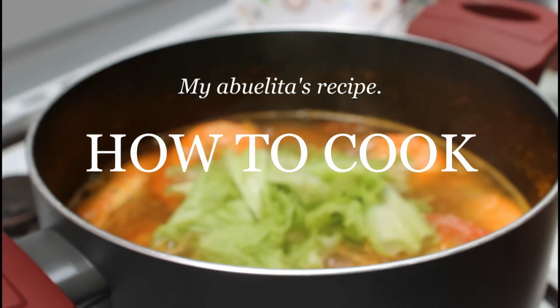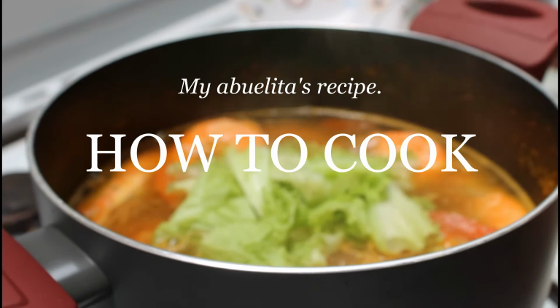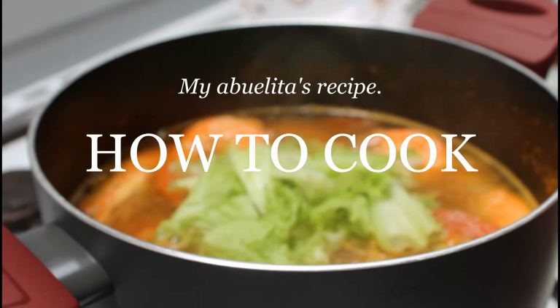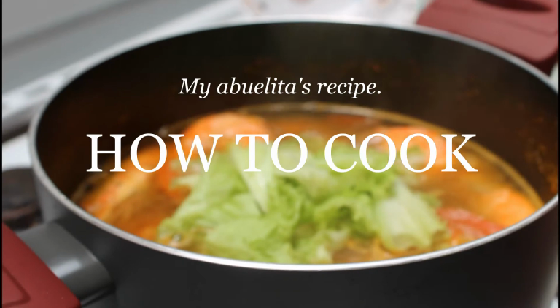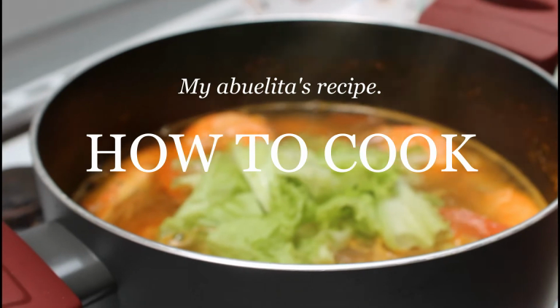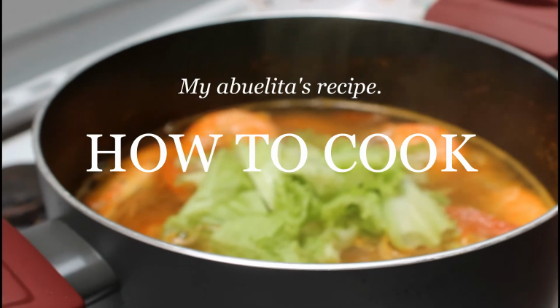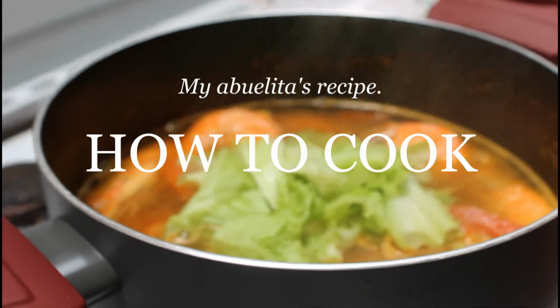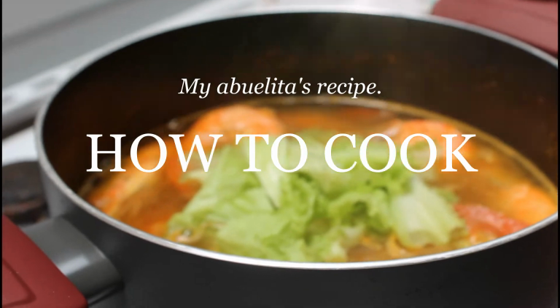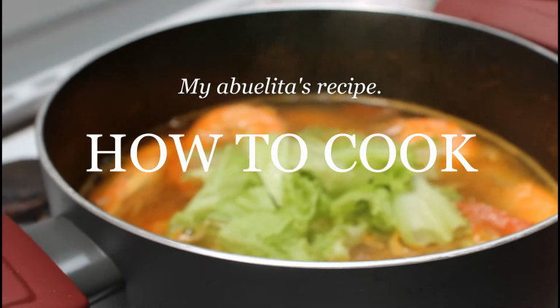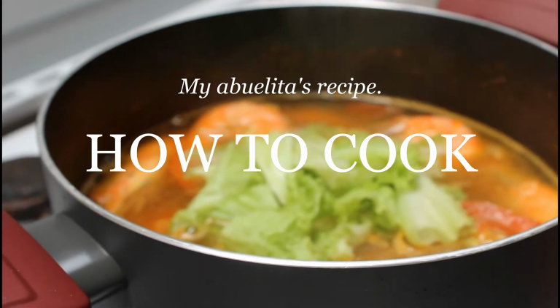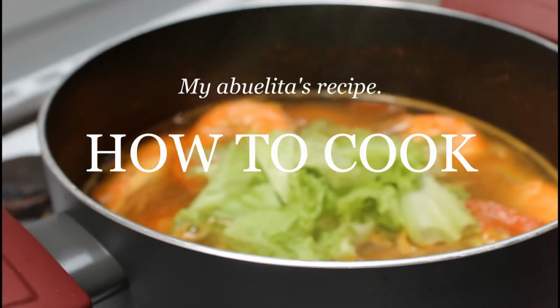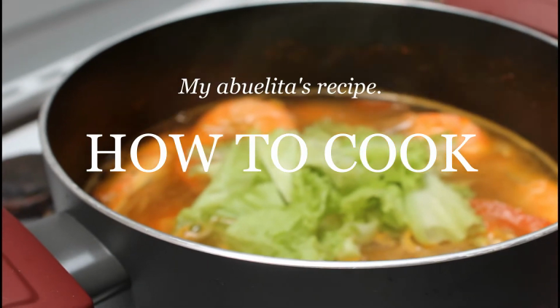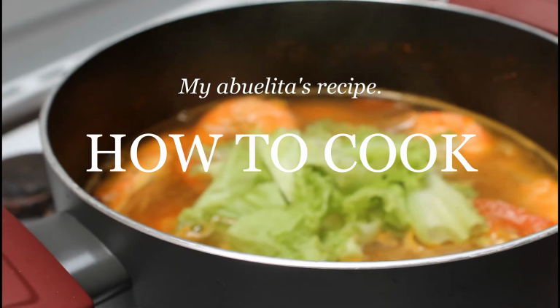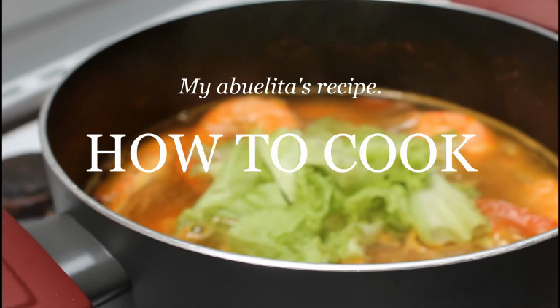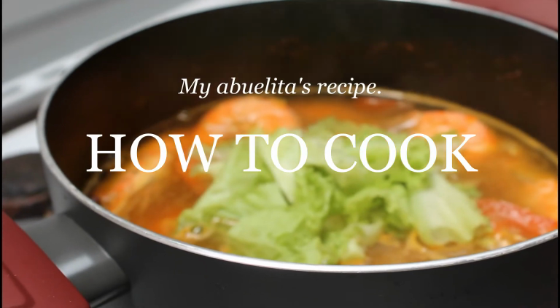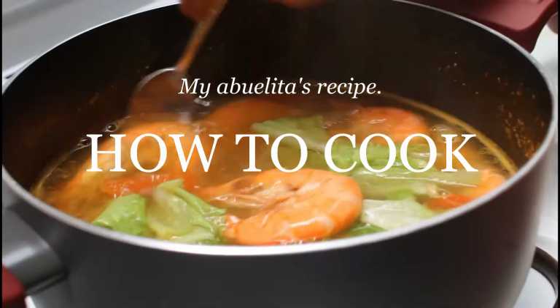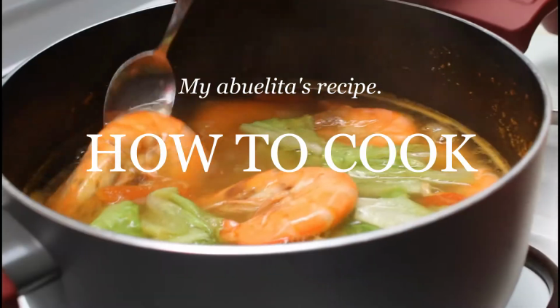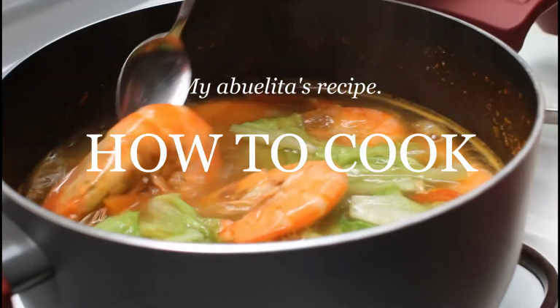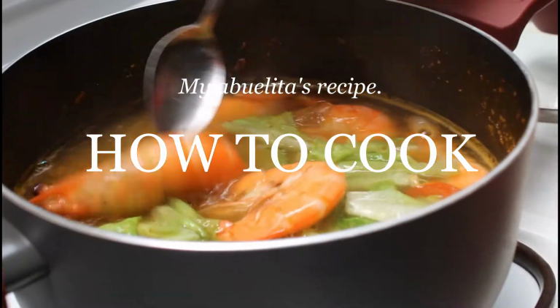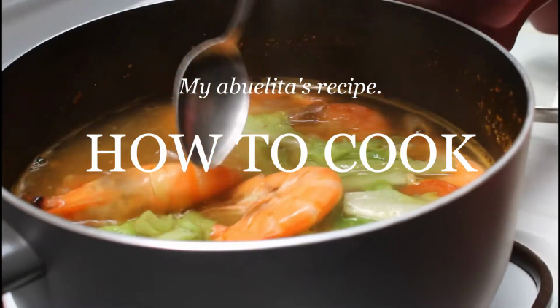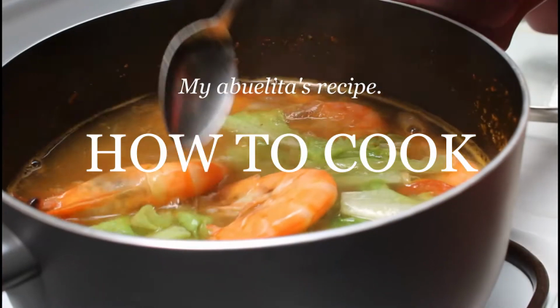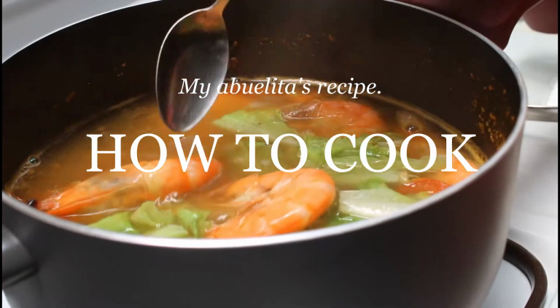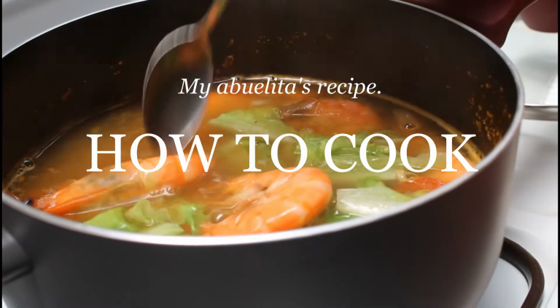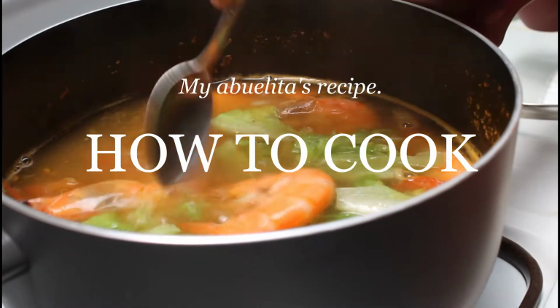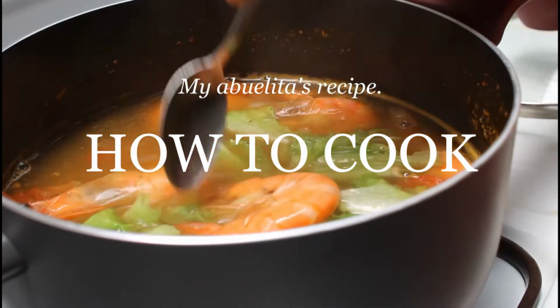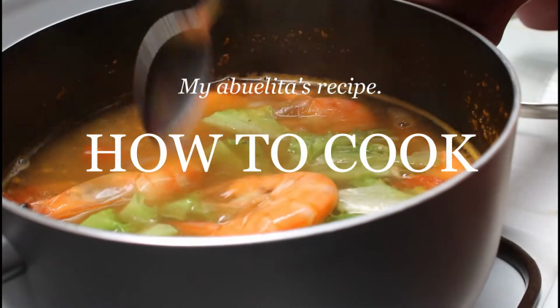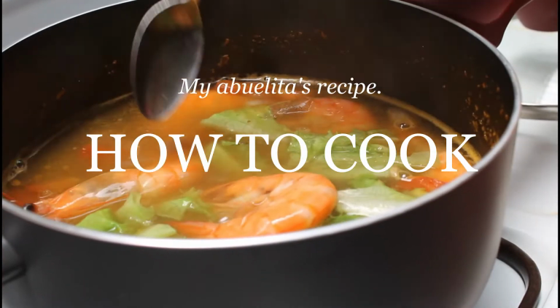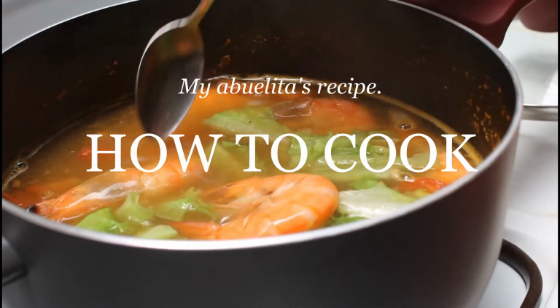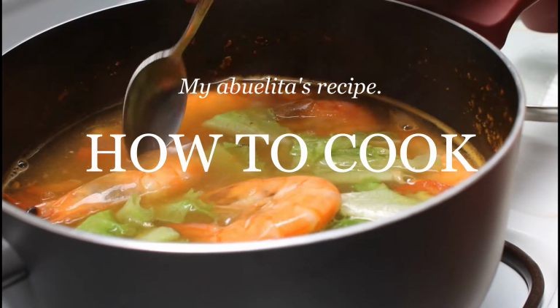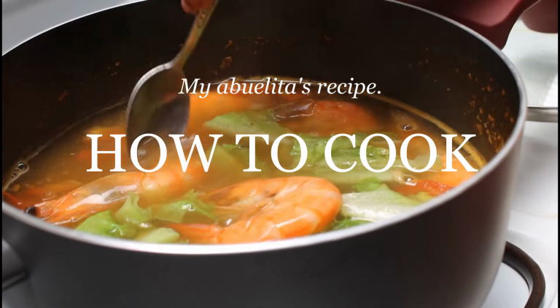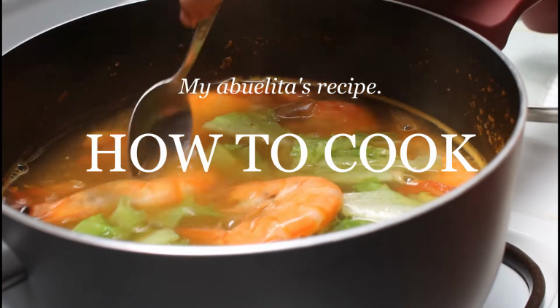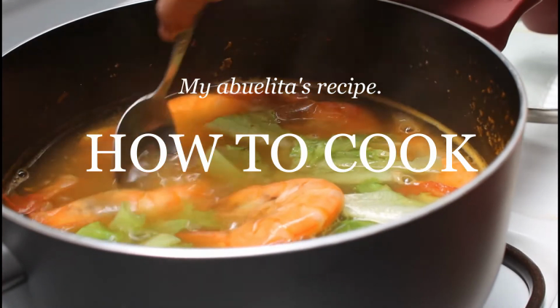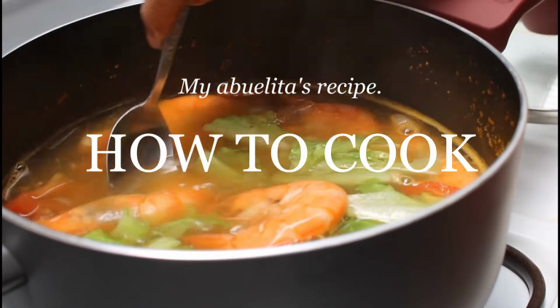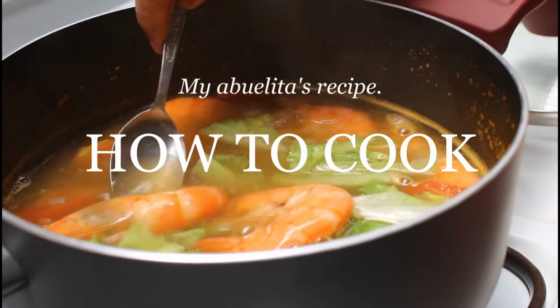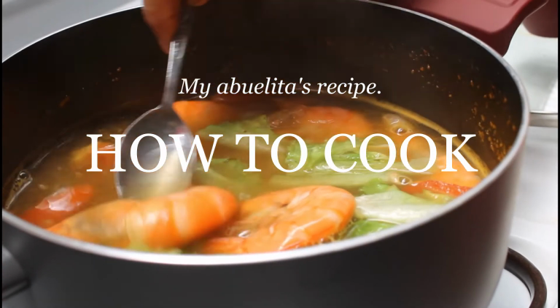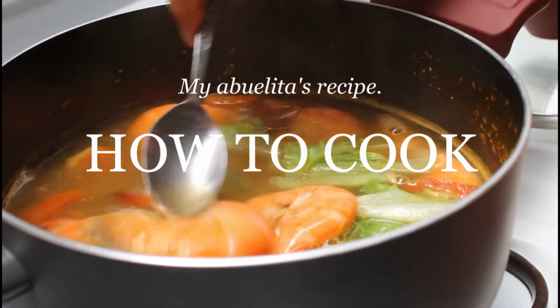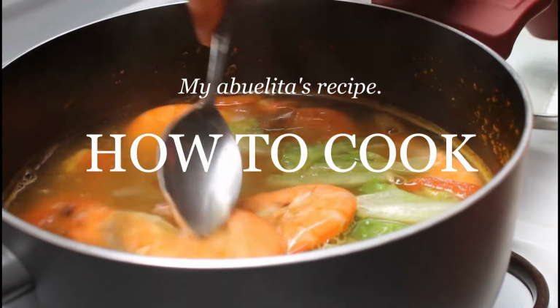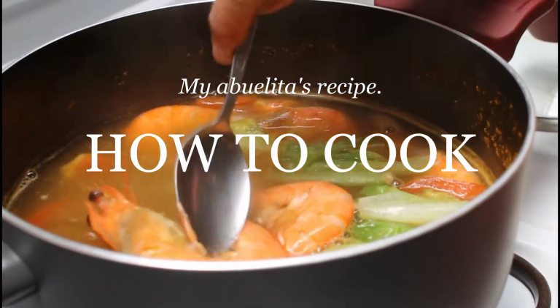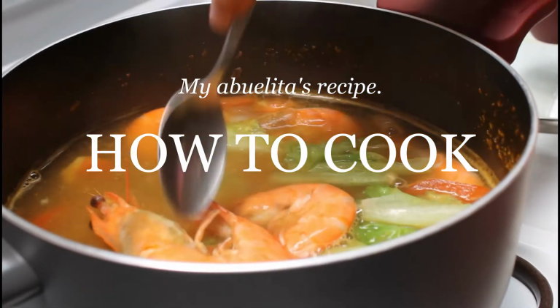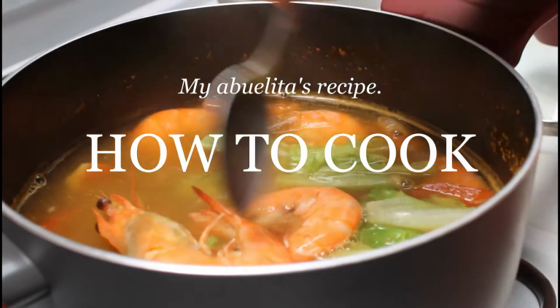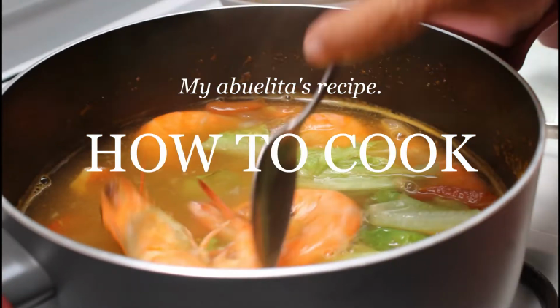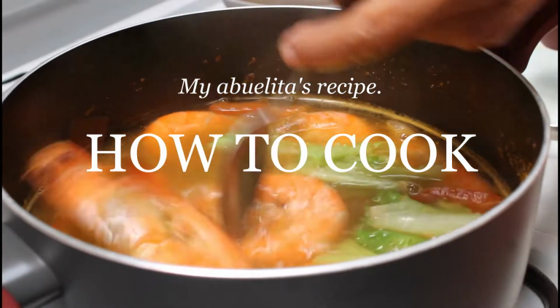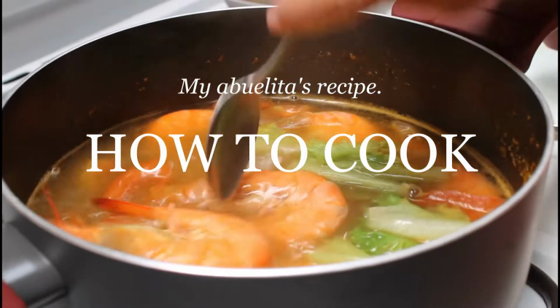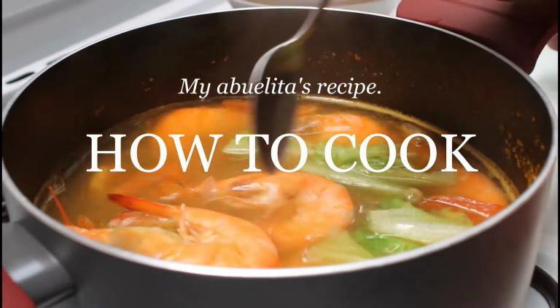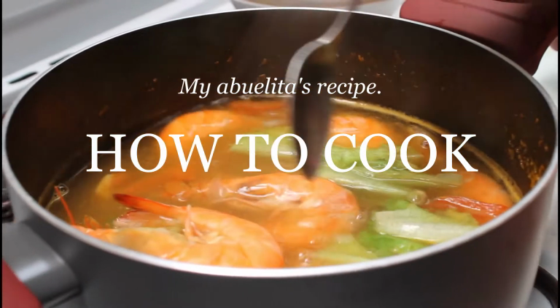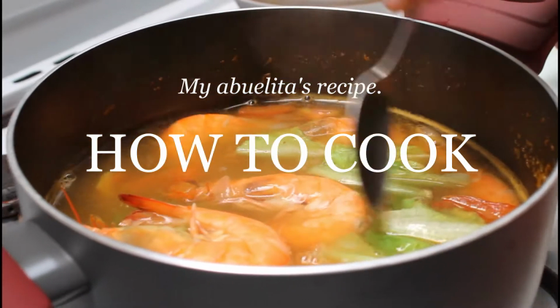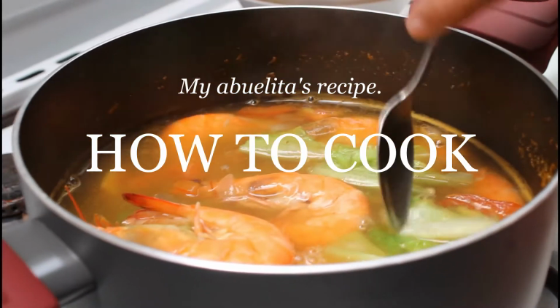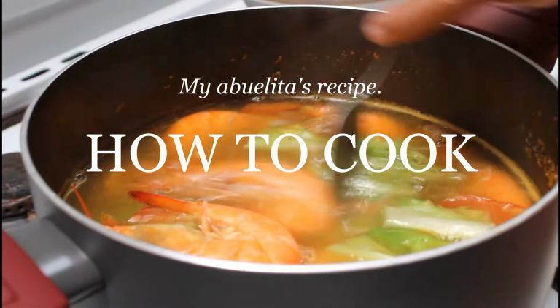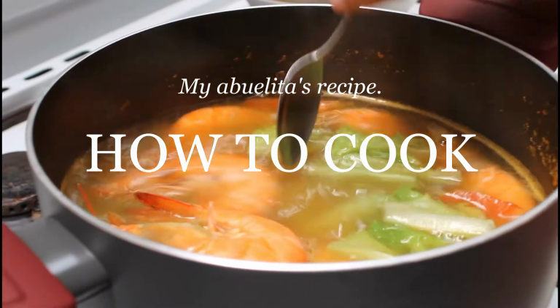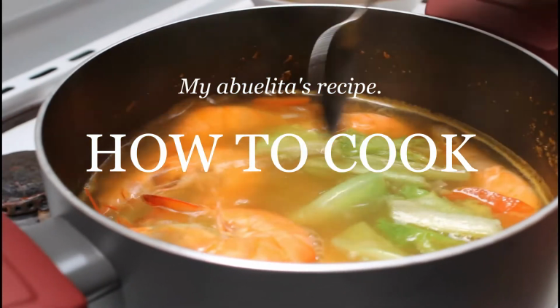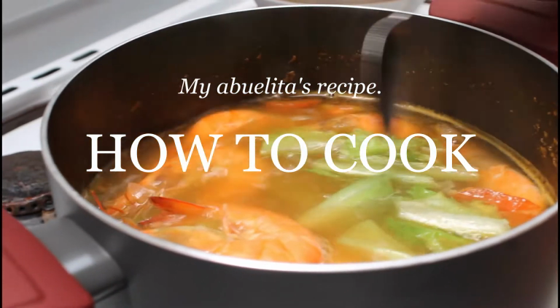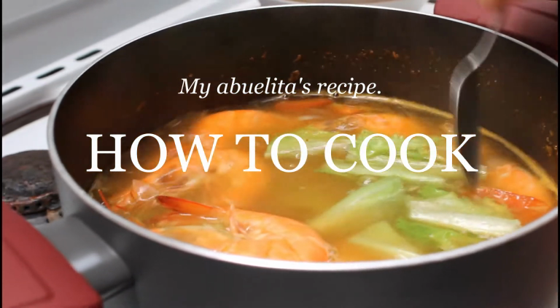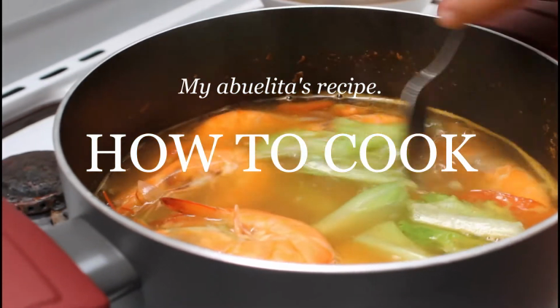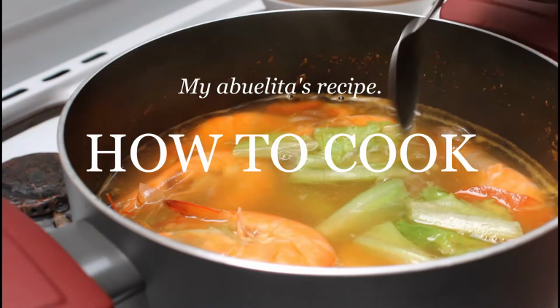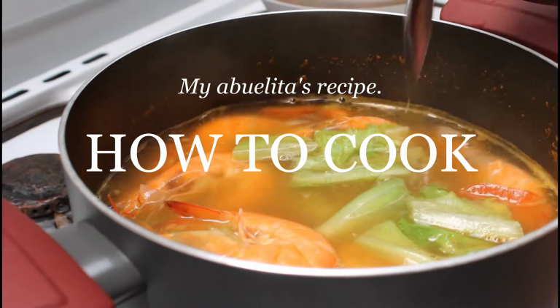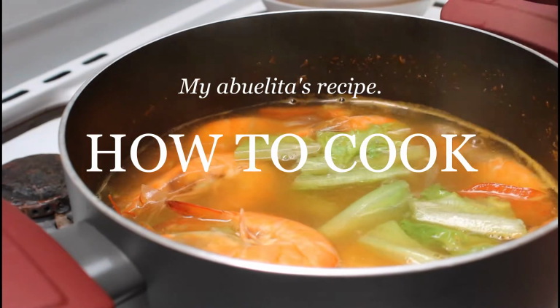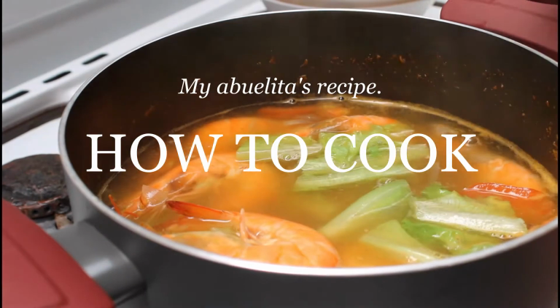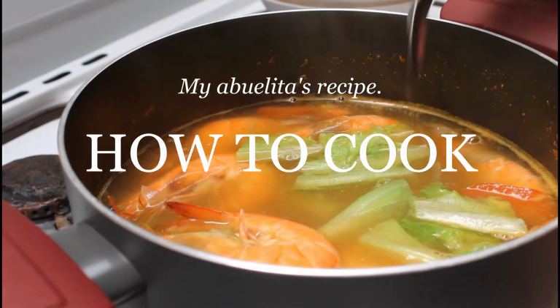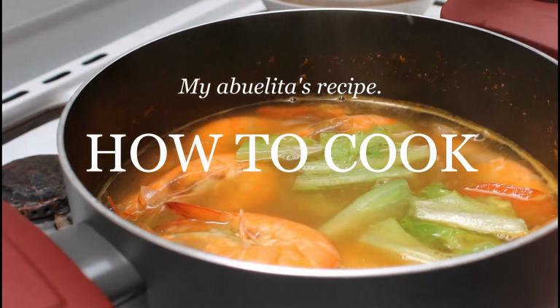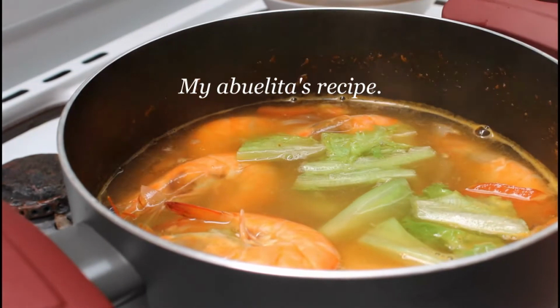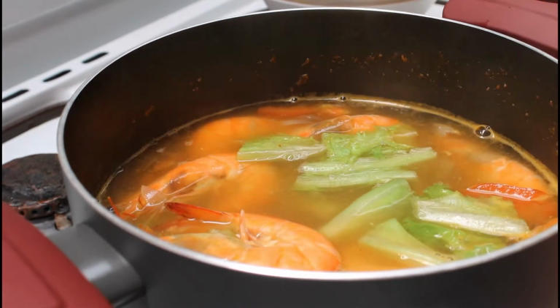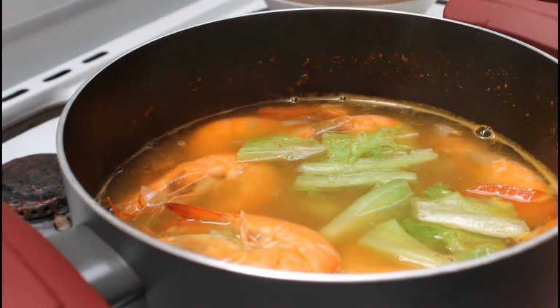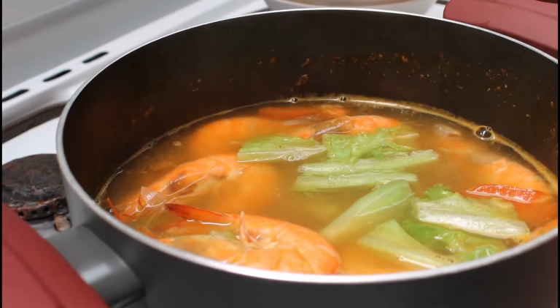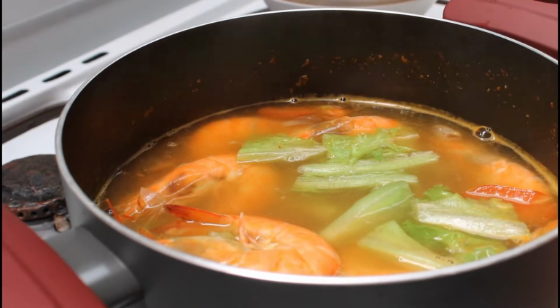When the shrimp turns orange, add in the vegetables. You can add in more seasoning or tamarind if you want.